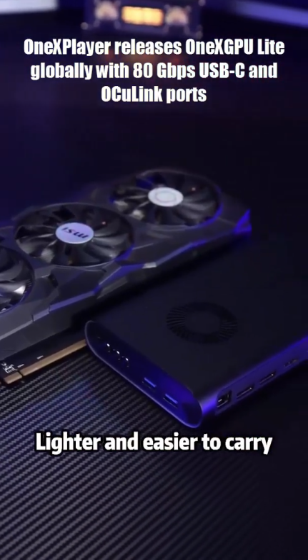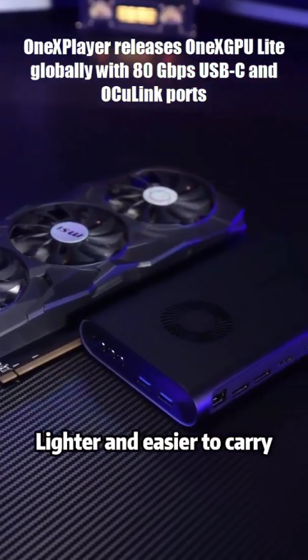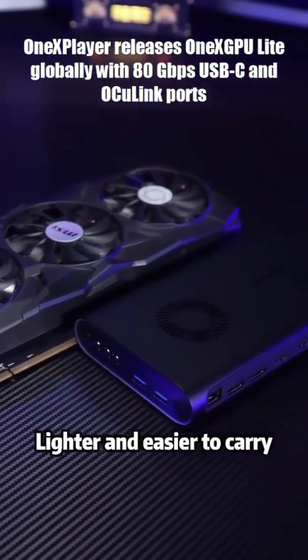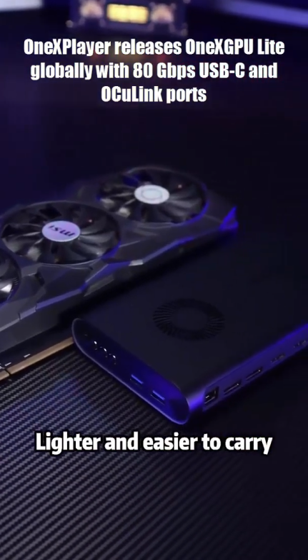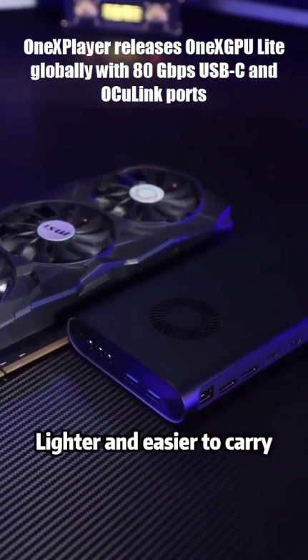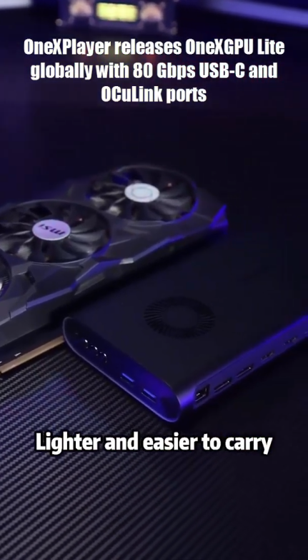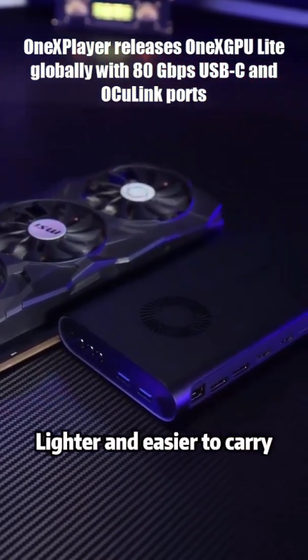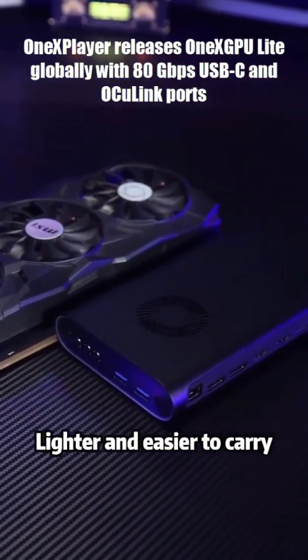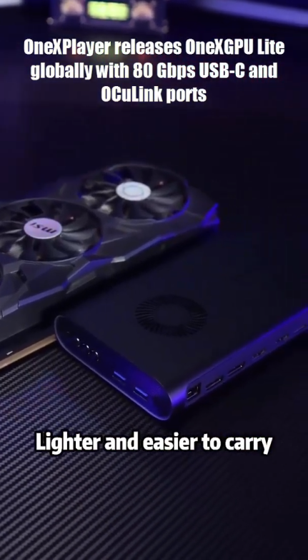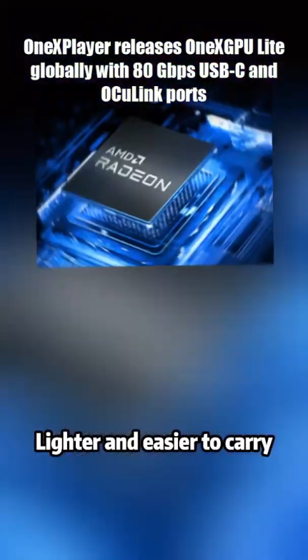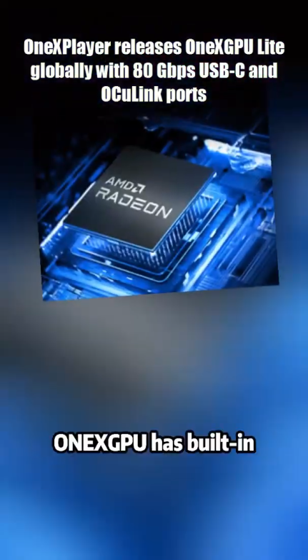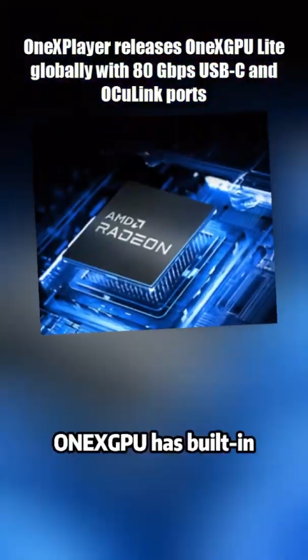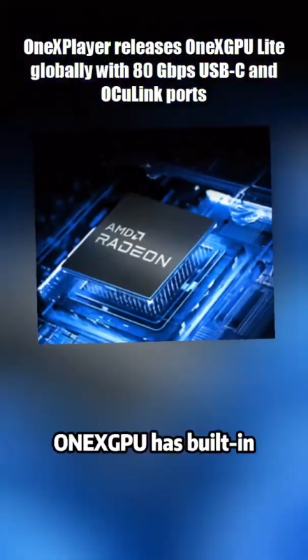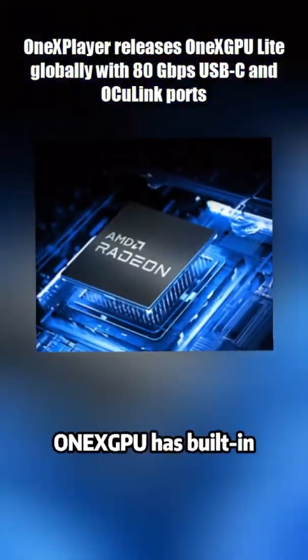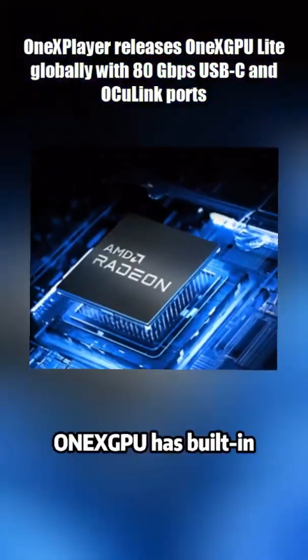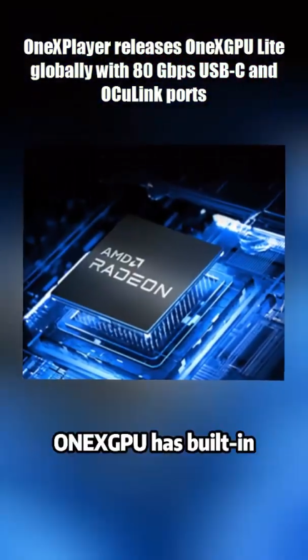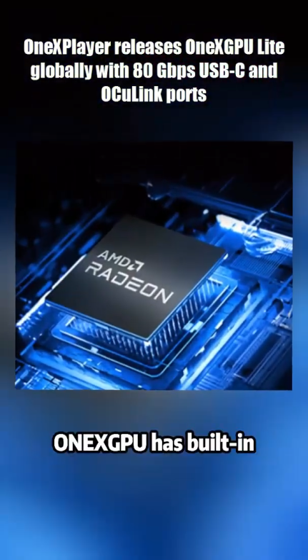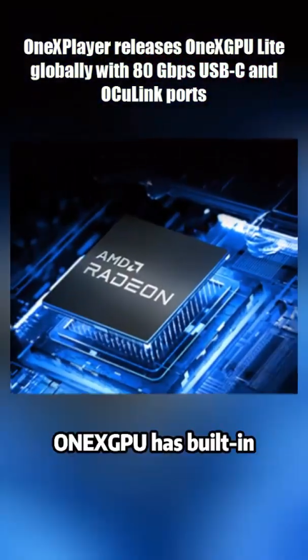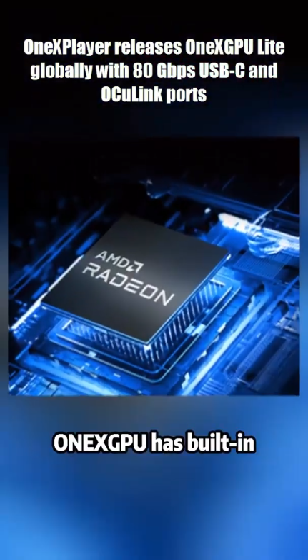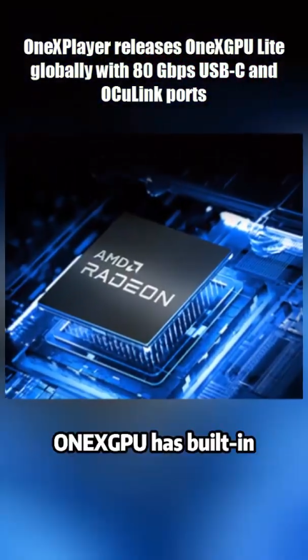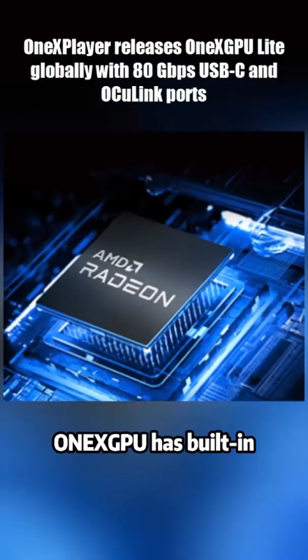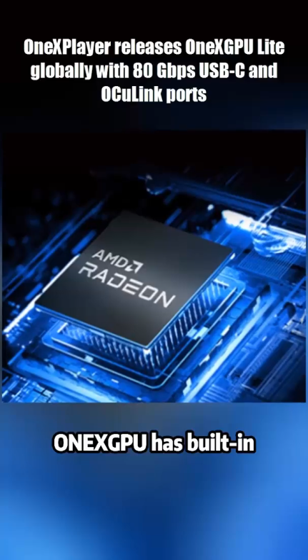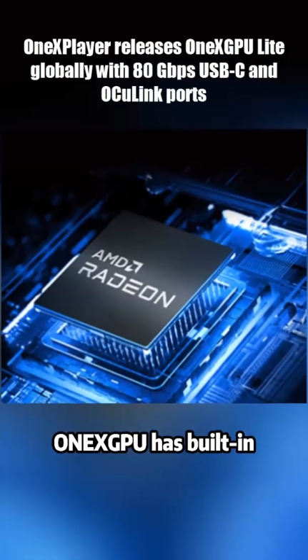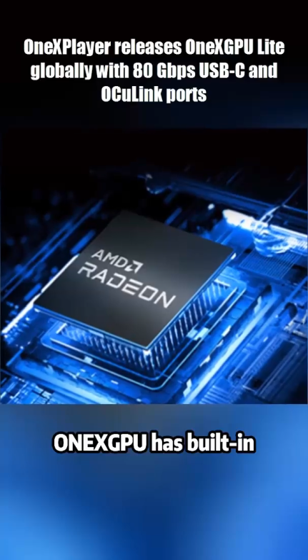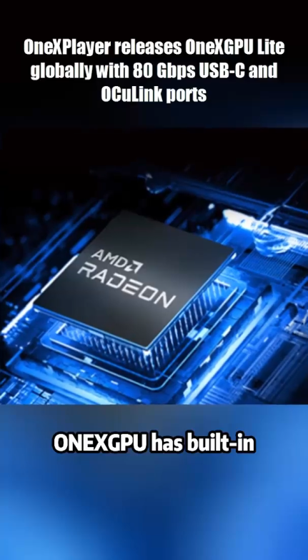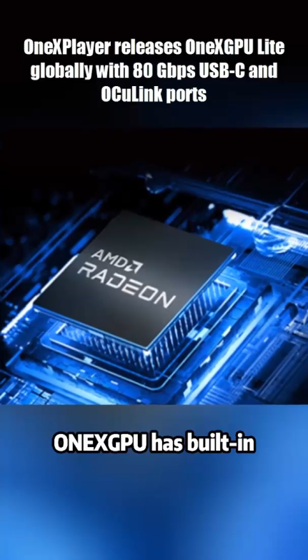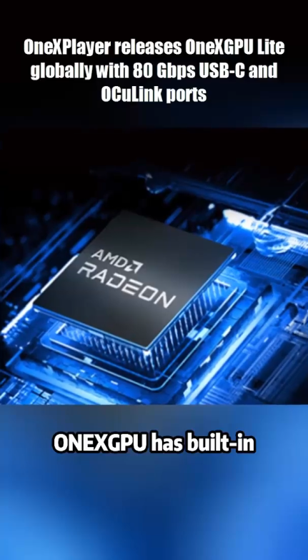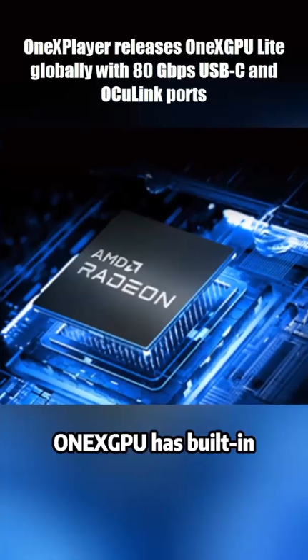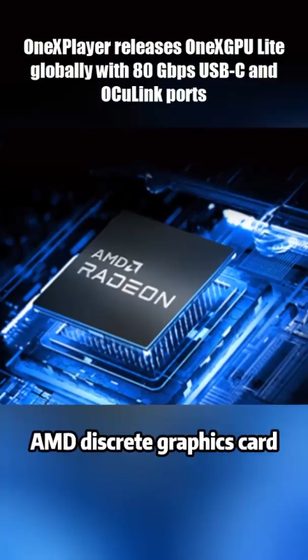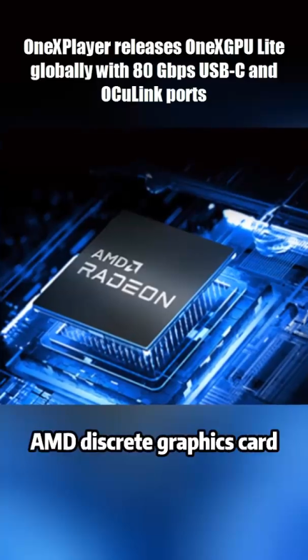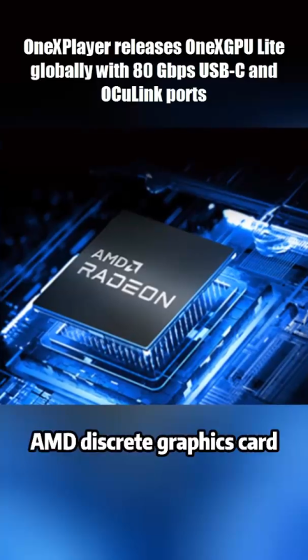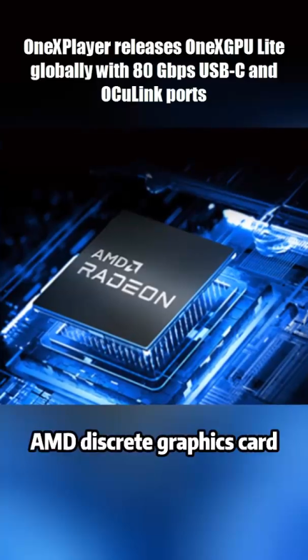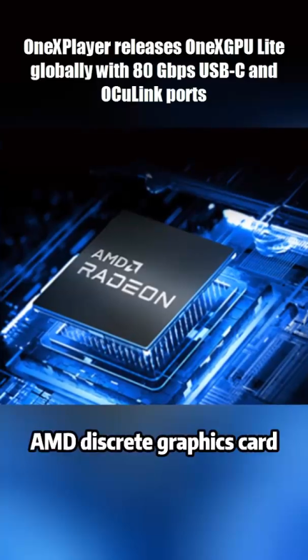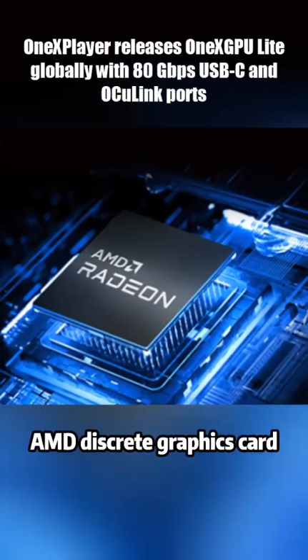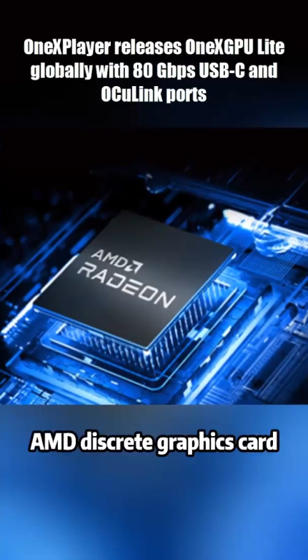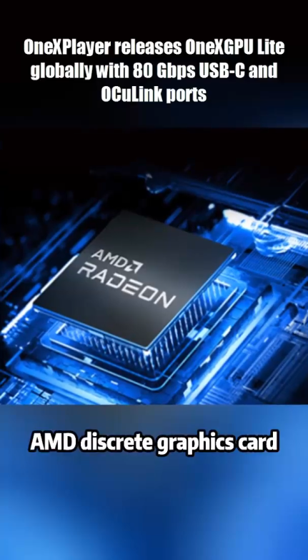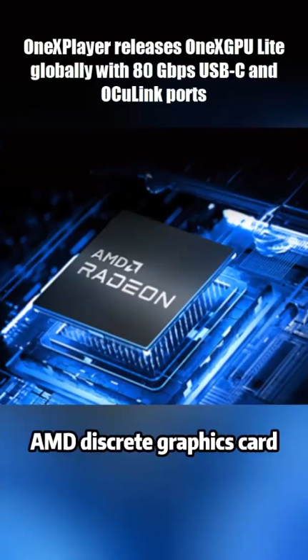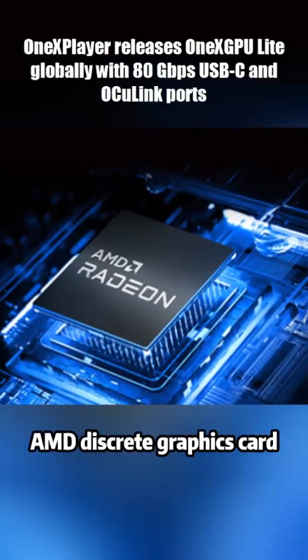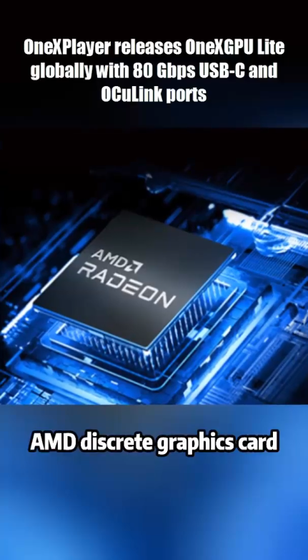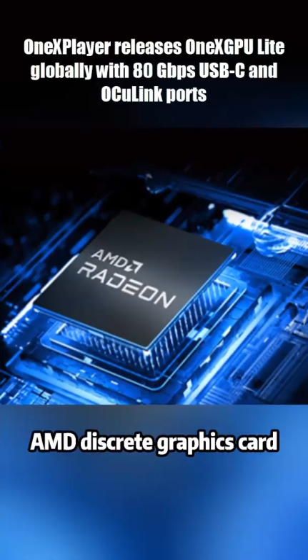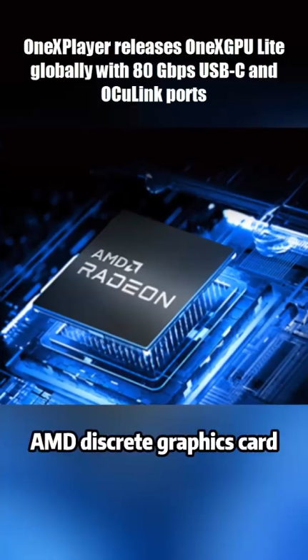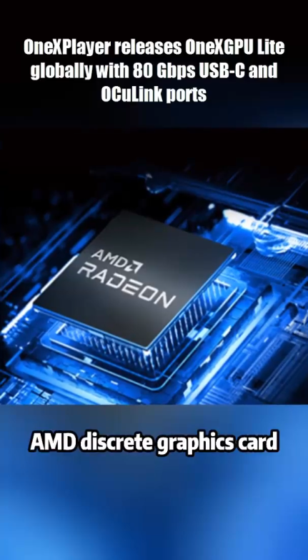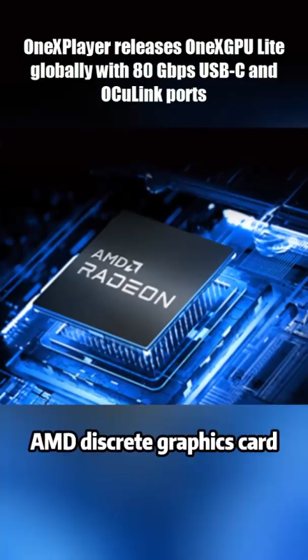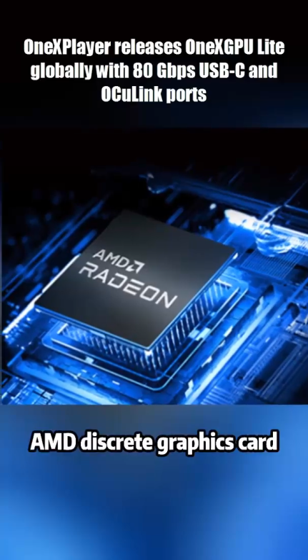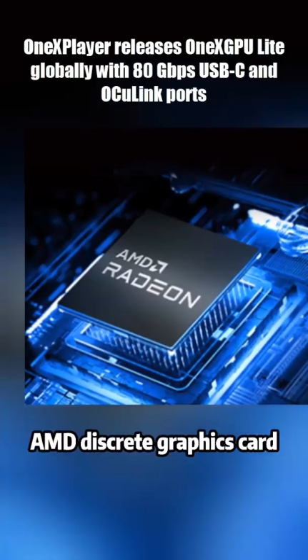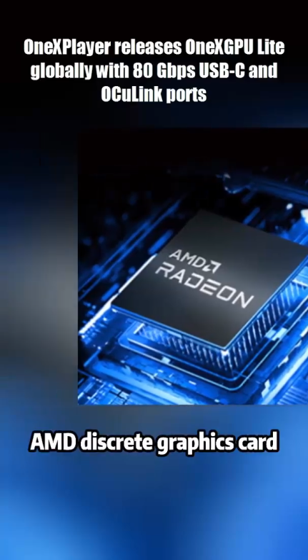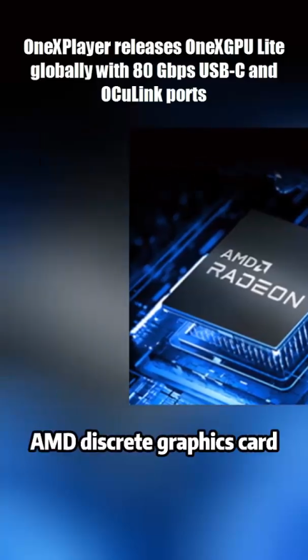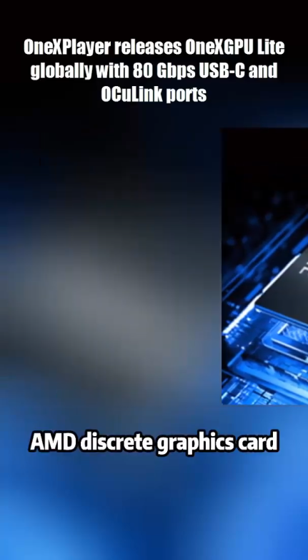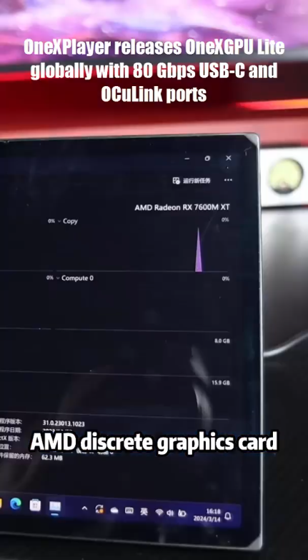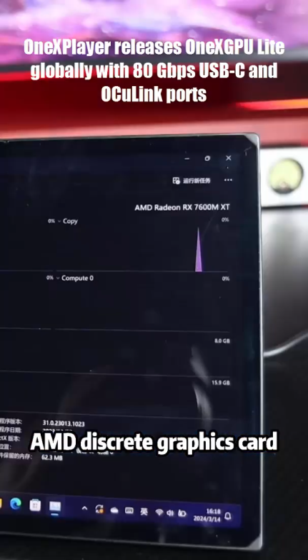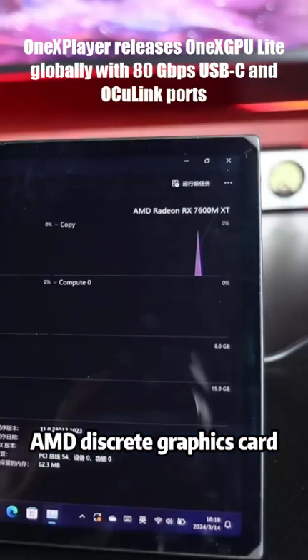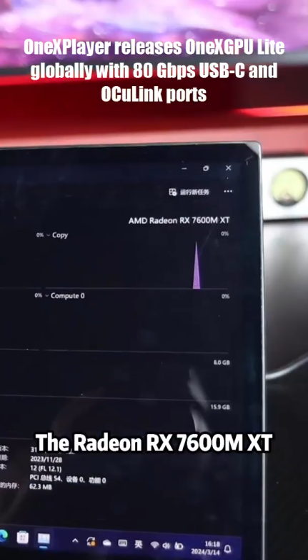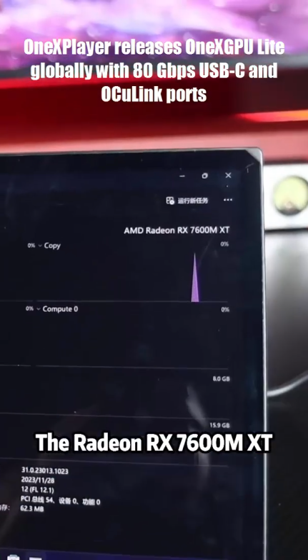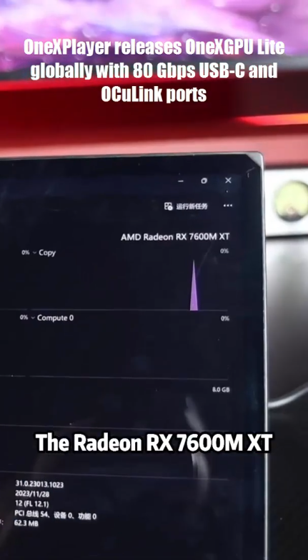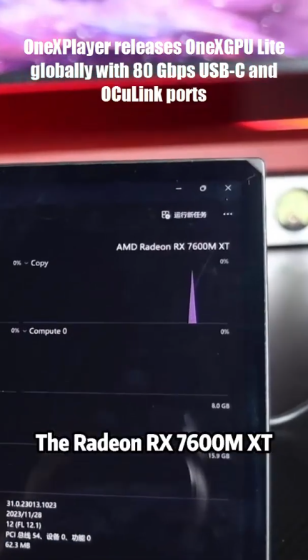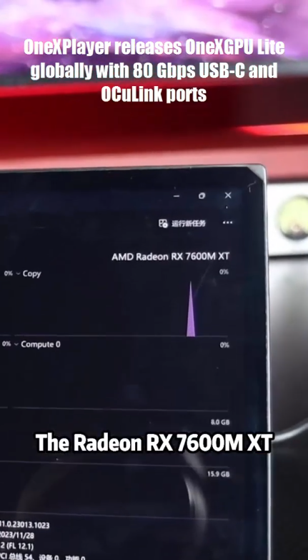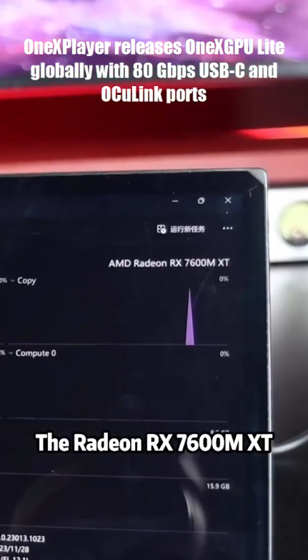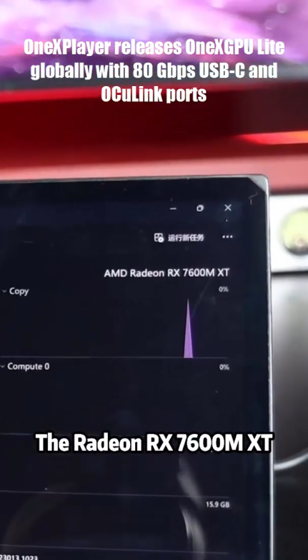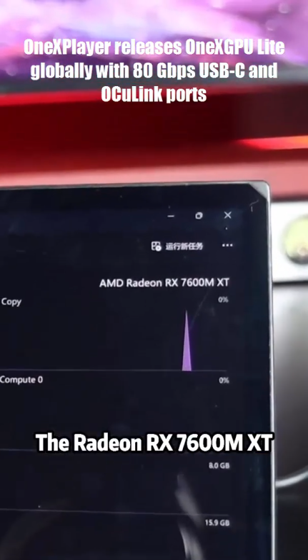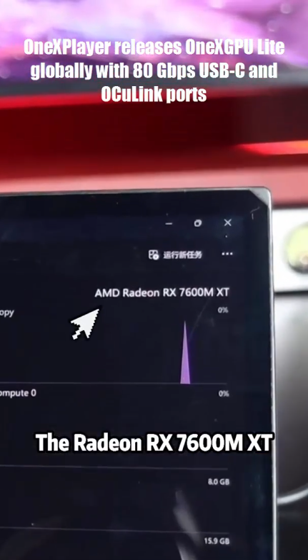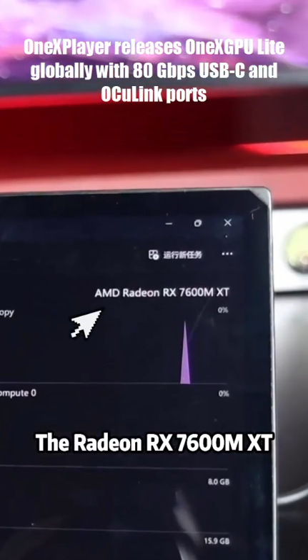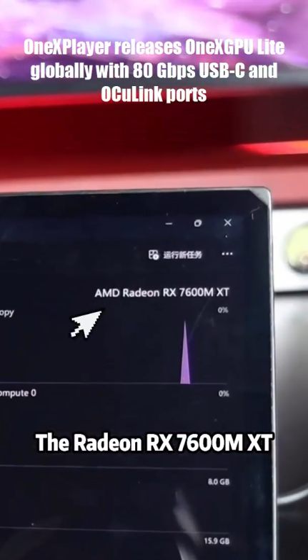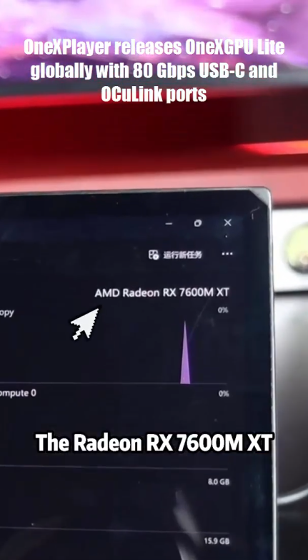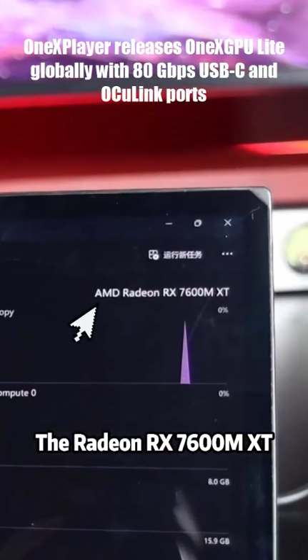You get Thunderbolt 5 and Oculink support with up to 80 gigabits per second, but realistically it tops out at 64.